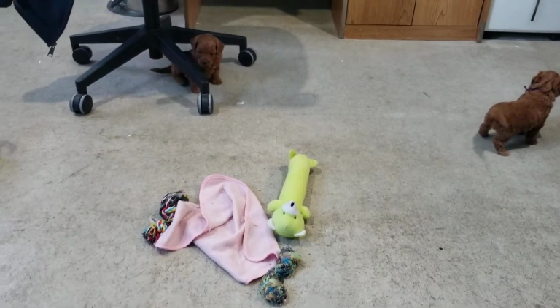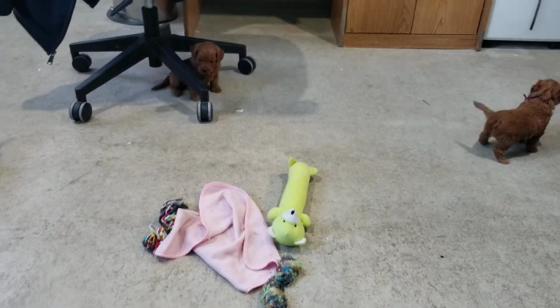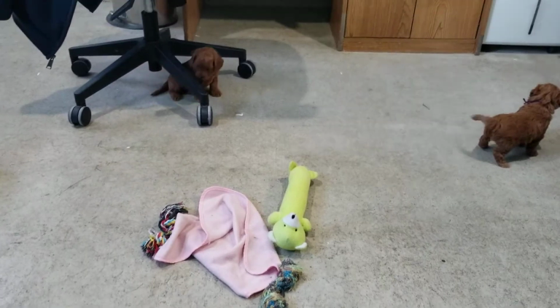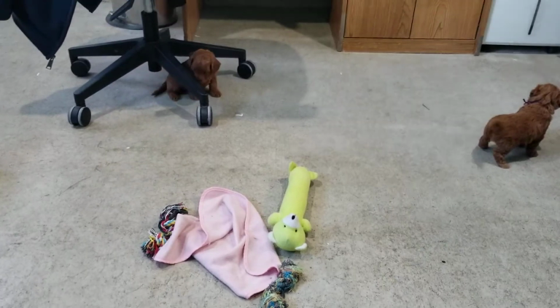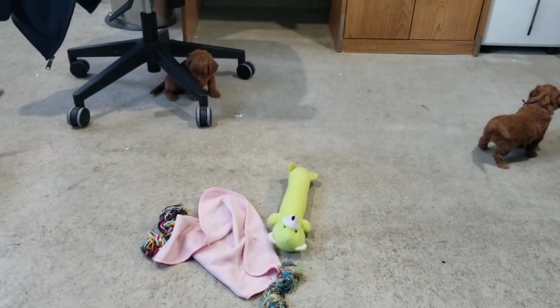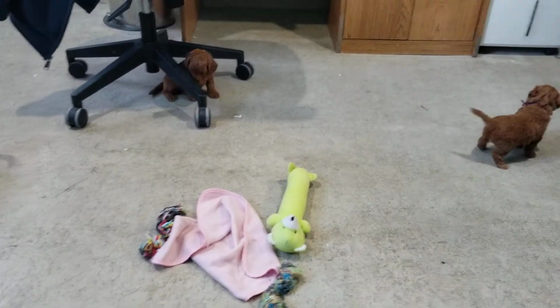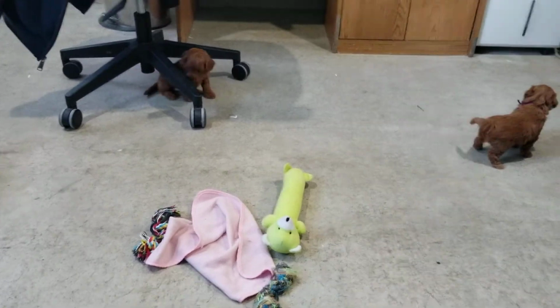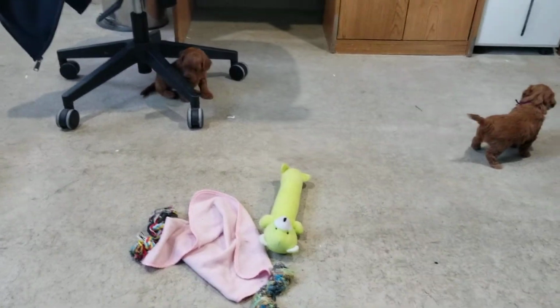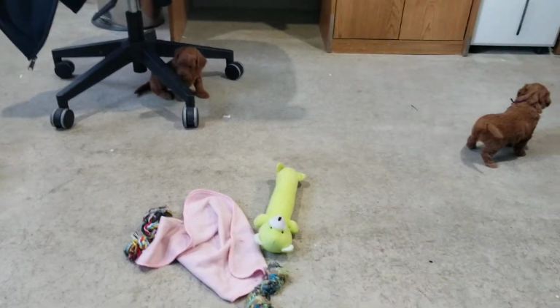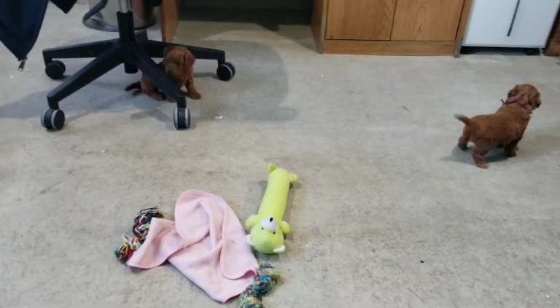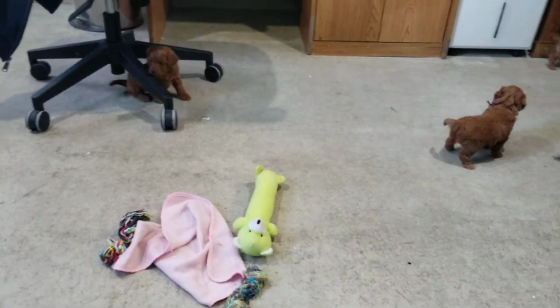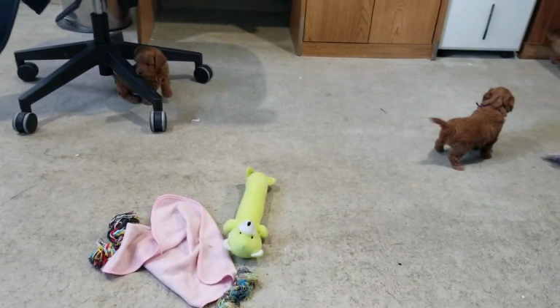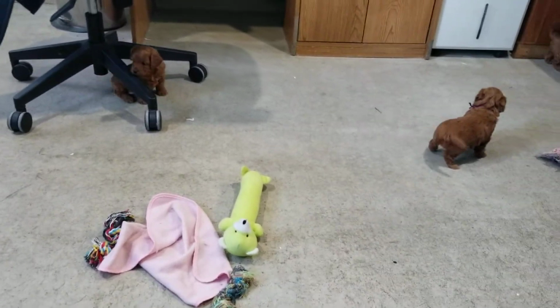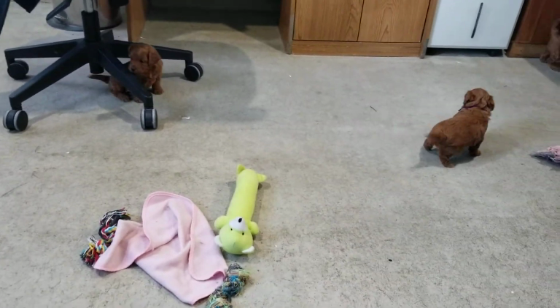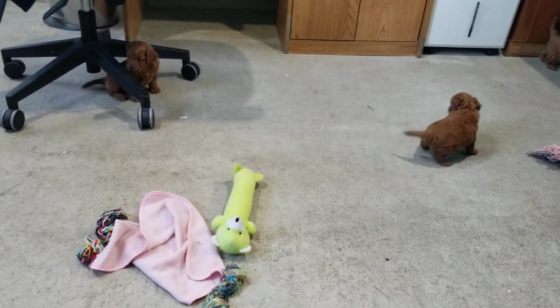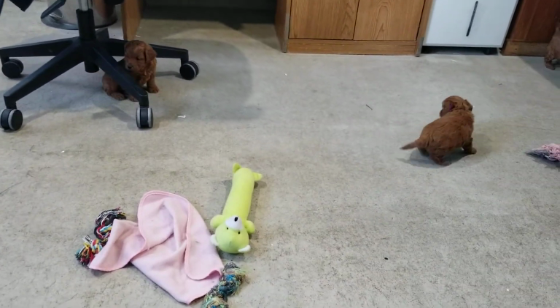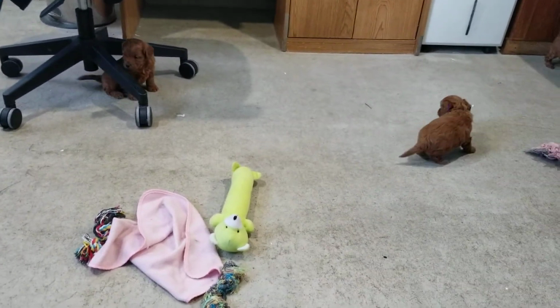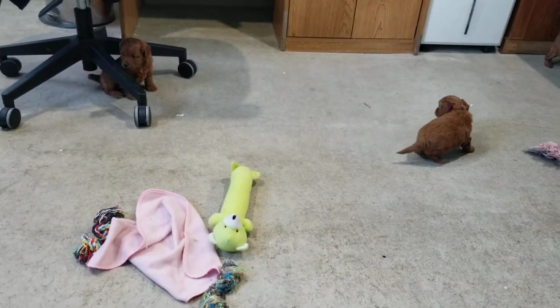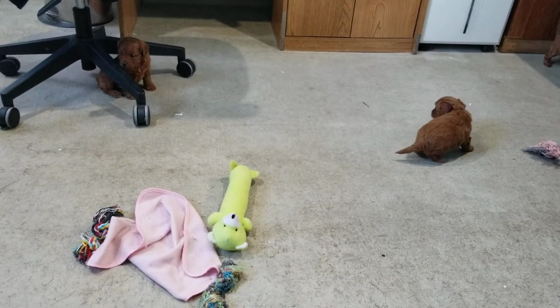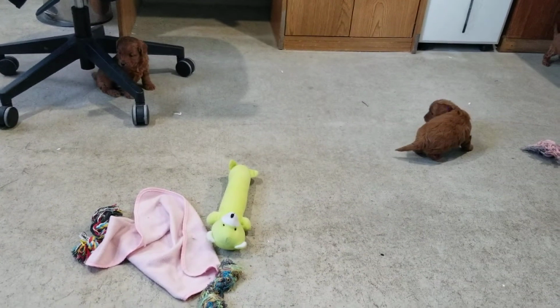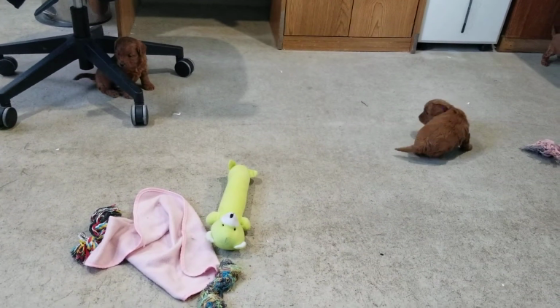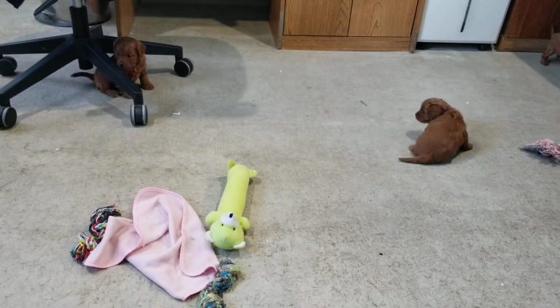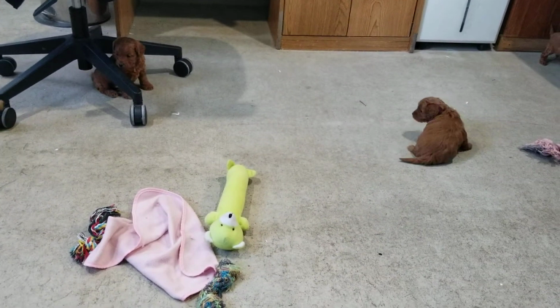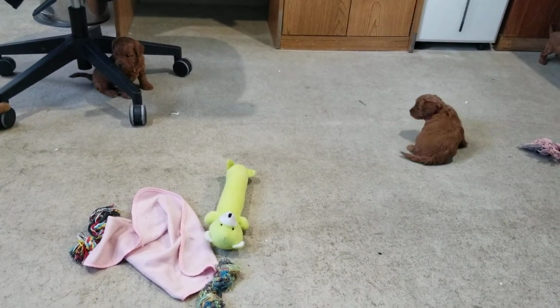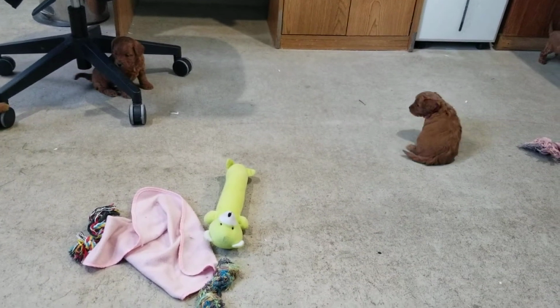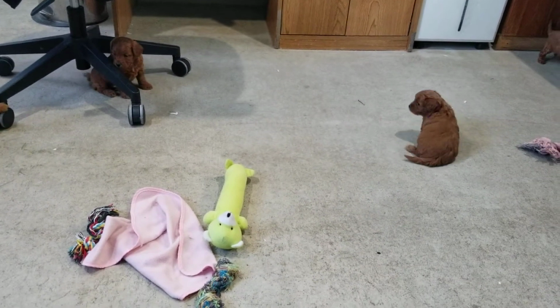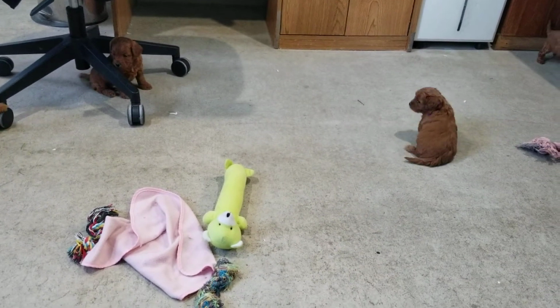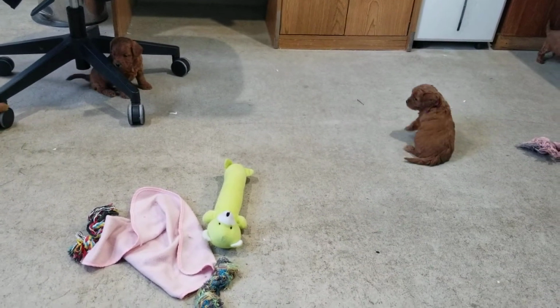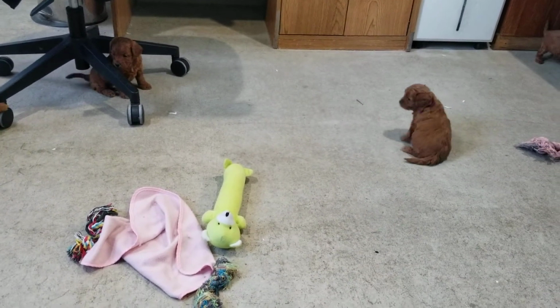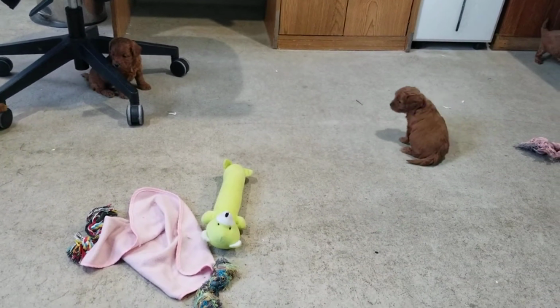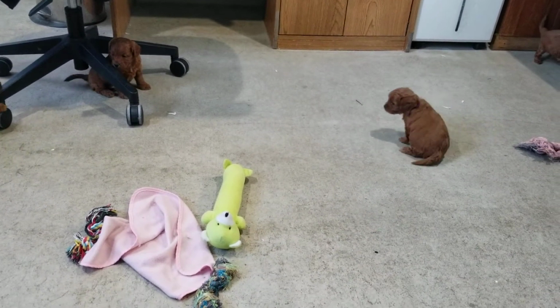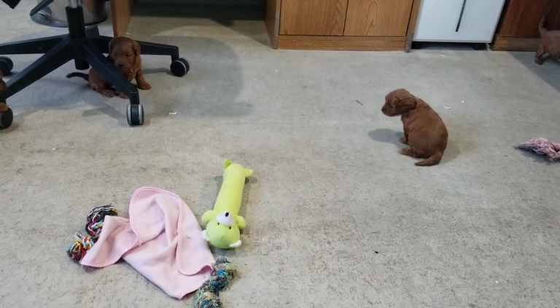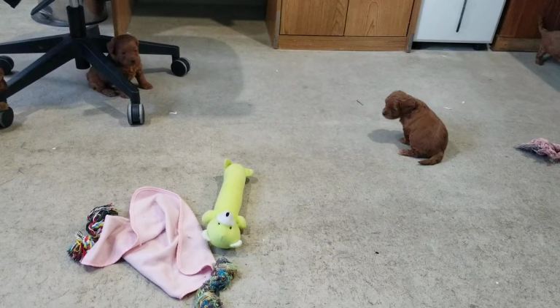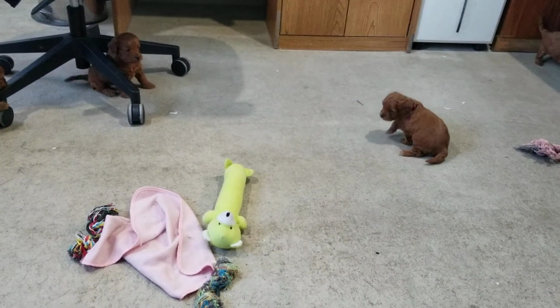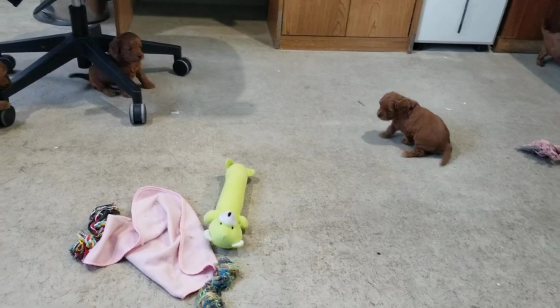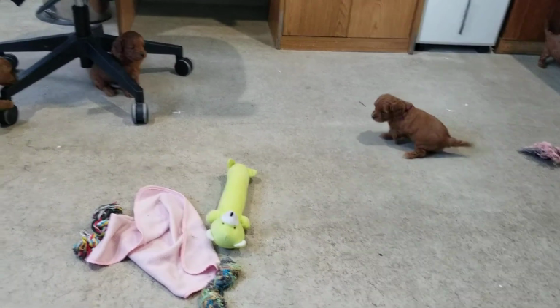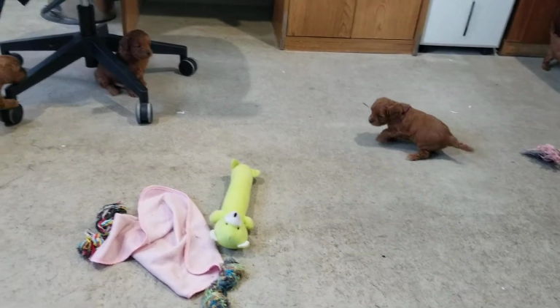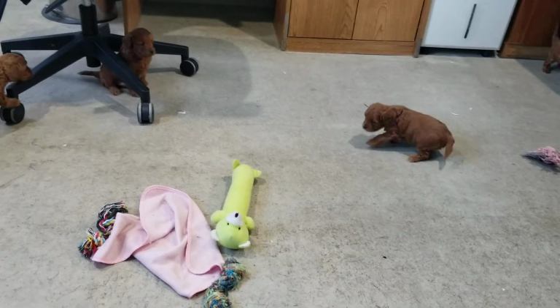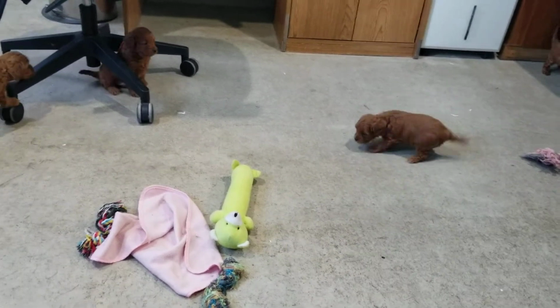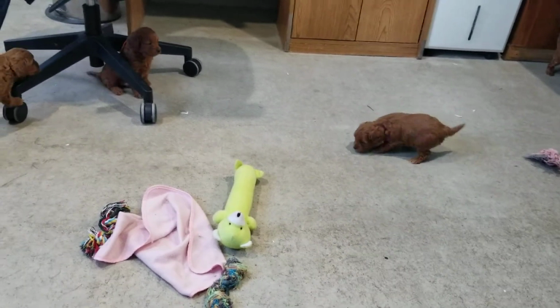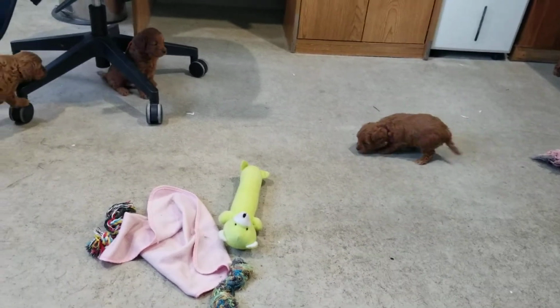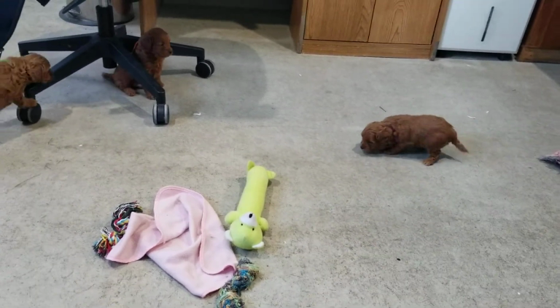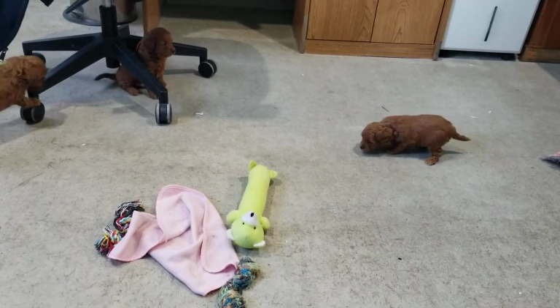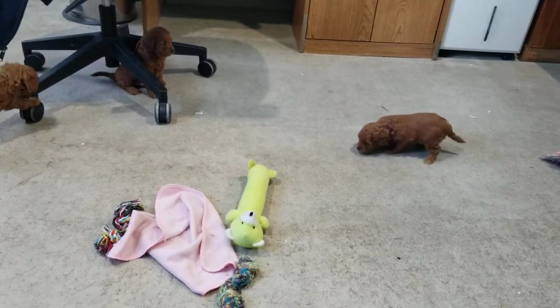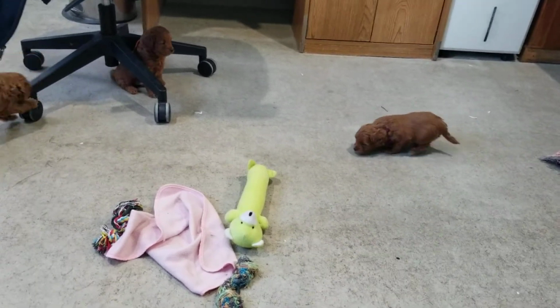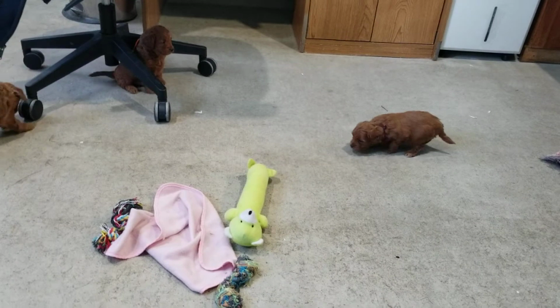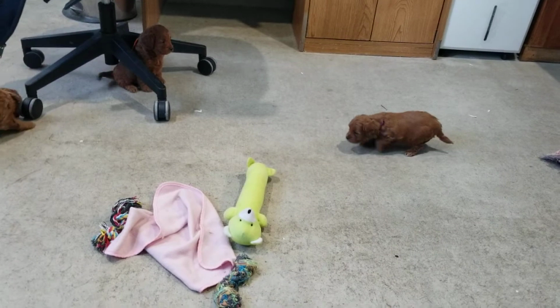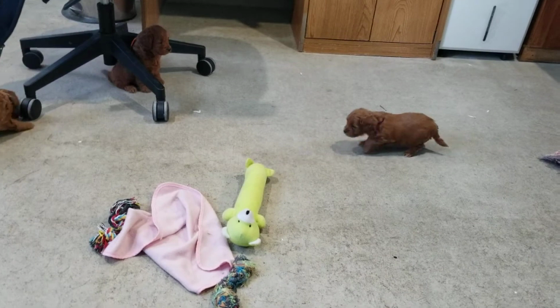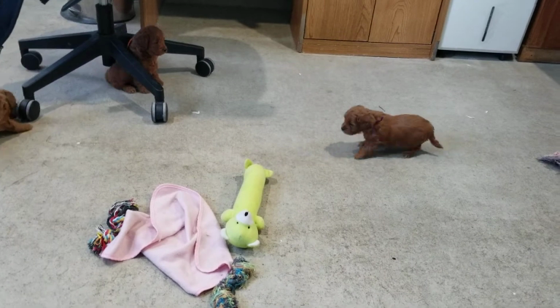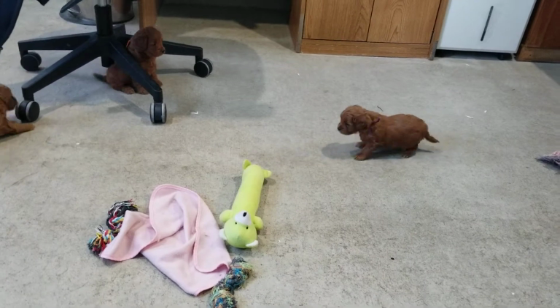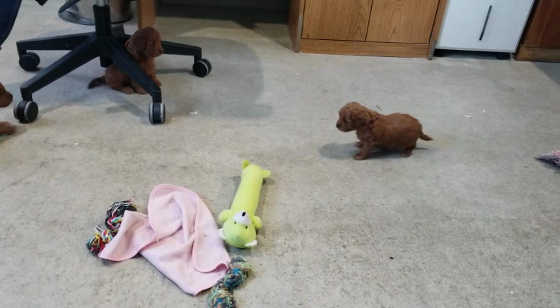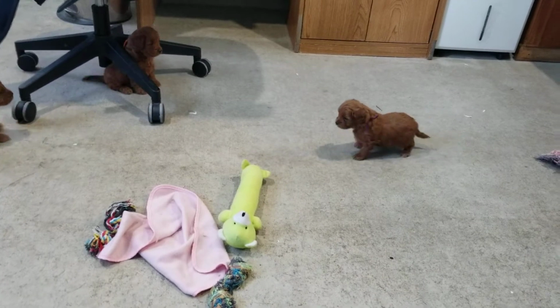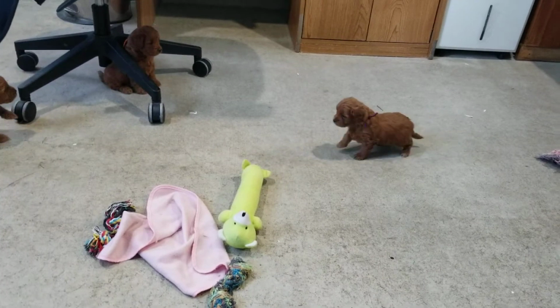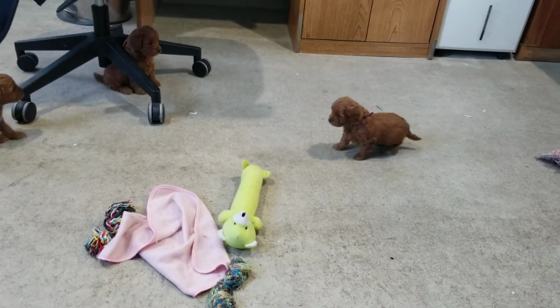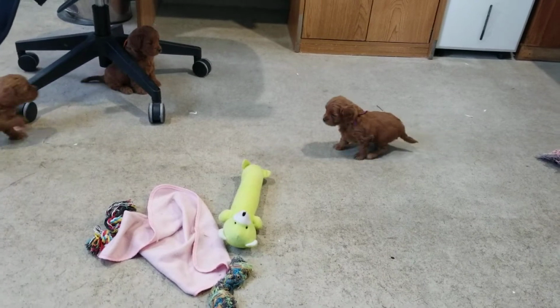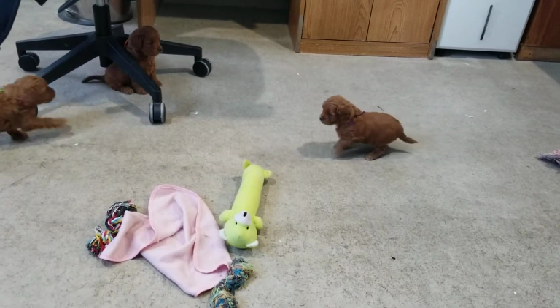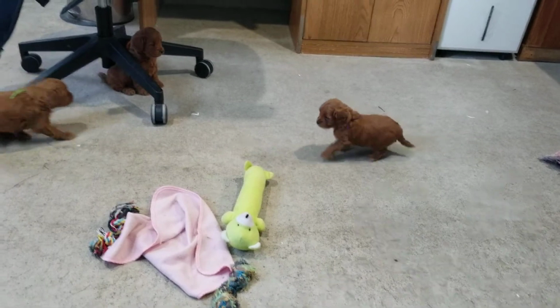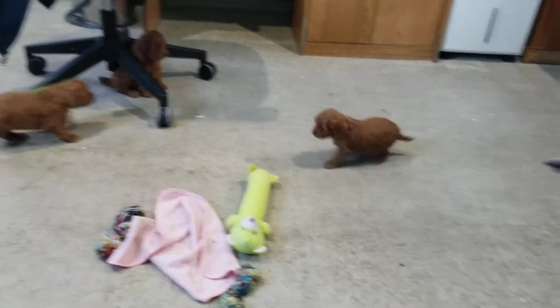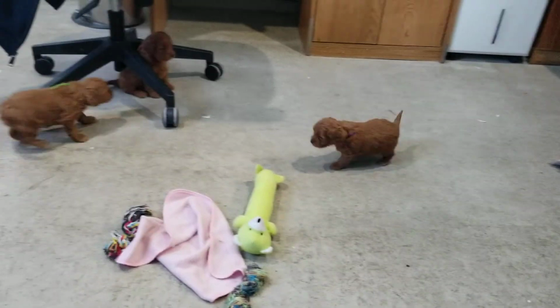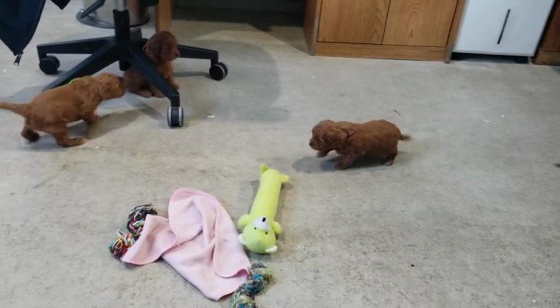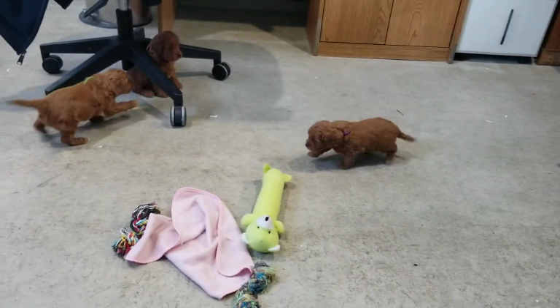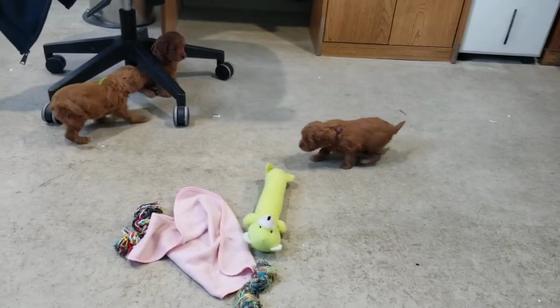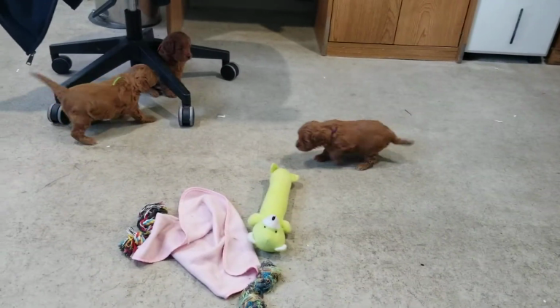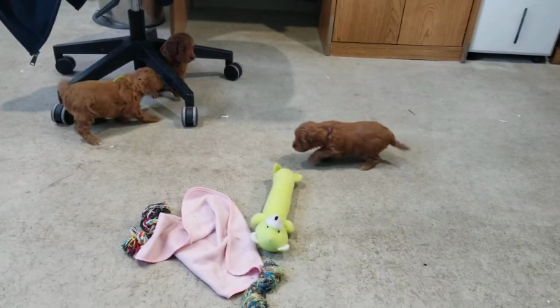Hello, hello everybody. Here I have Della Mae and Sheriff's litter. Five weeks — it's time for picking.